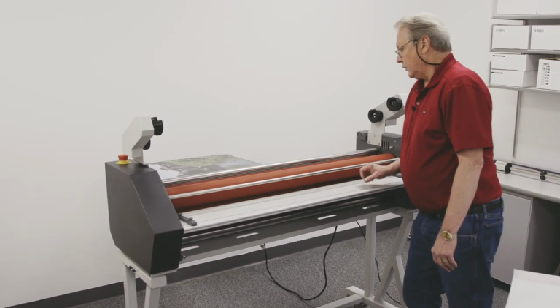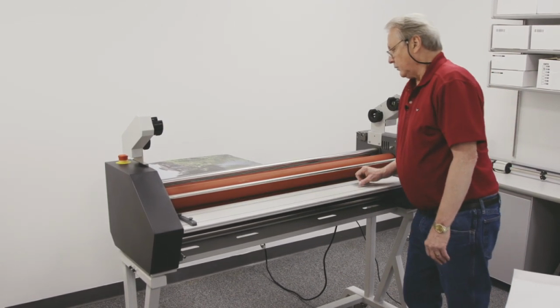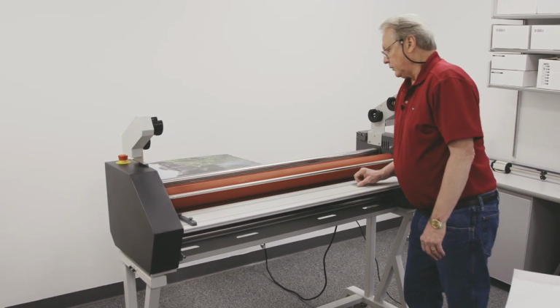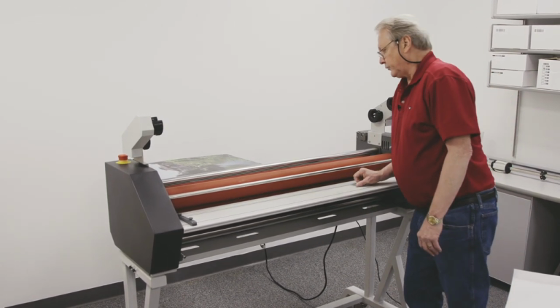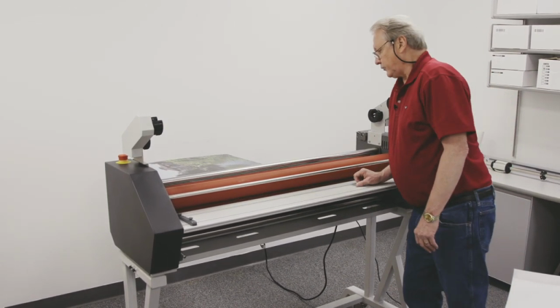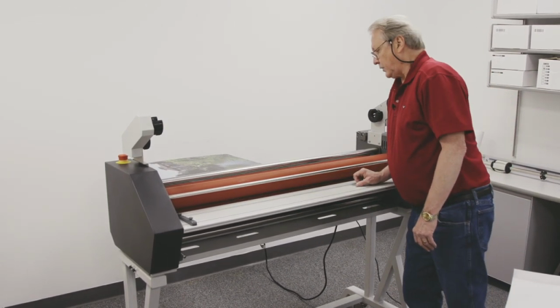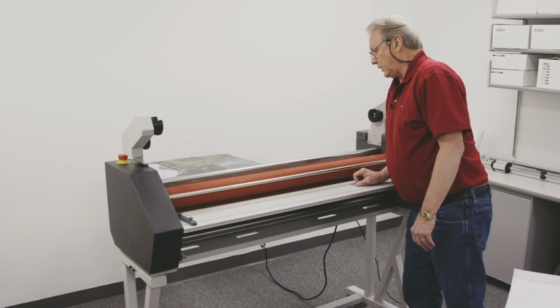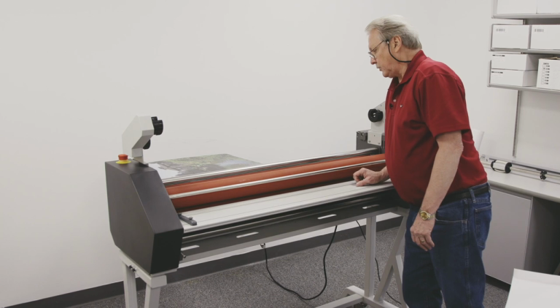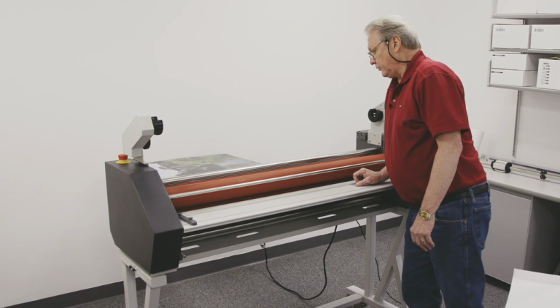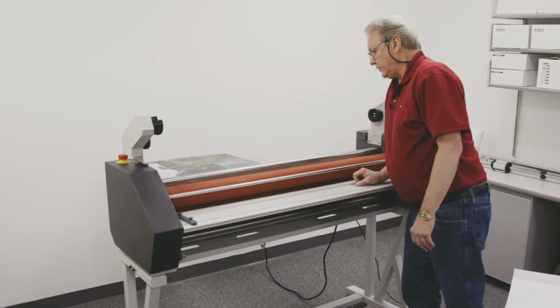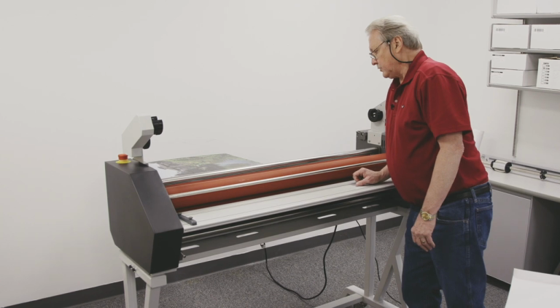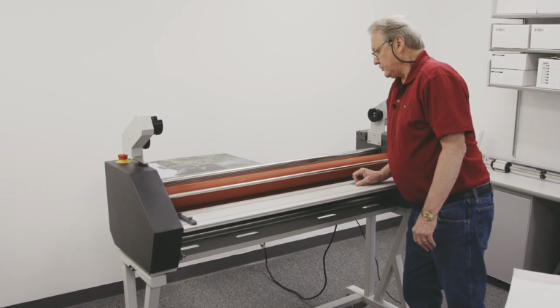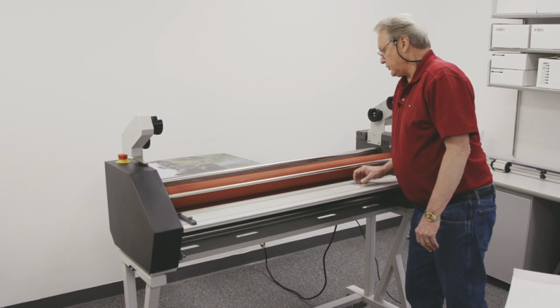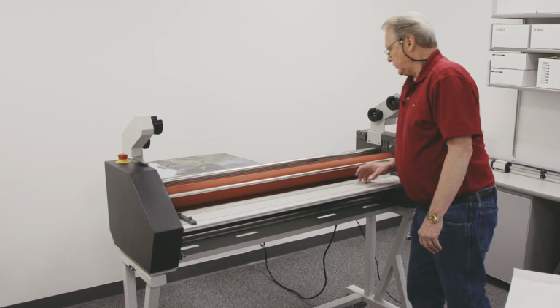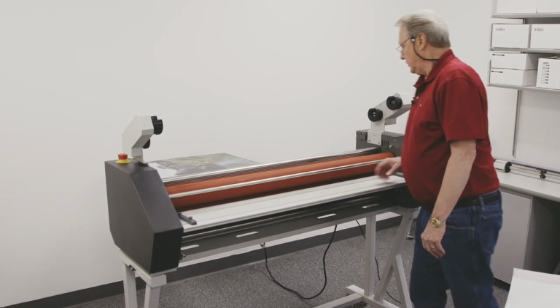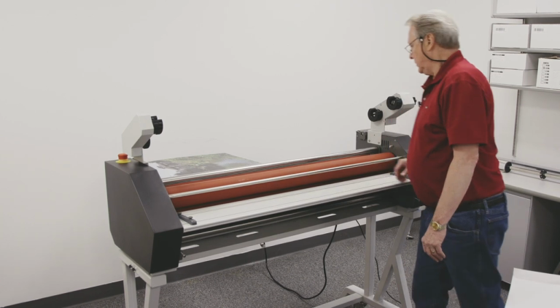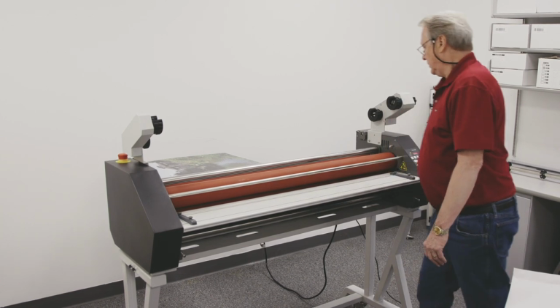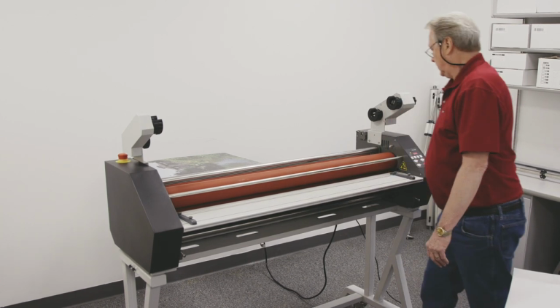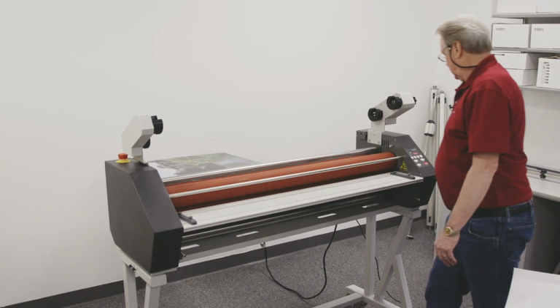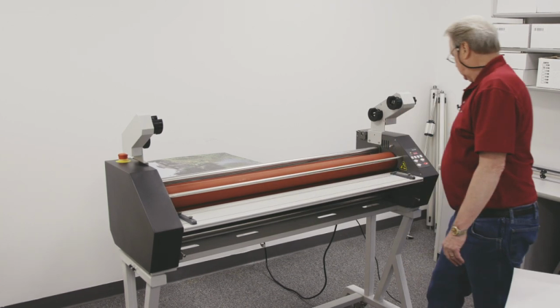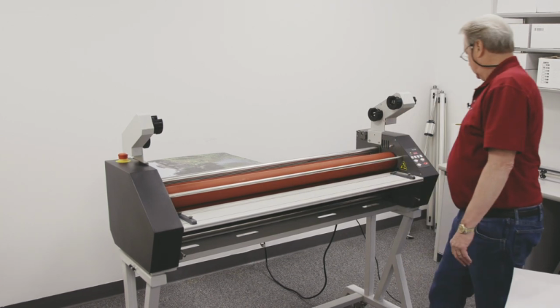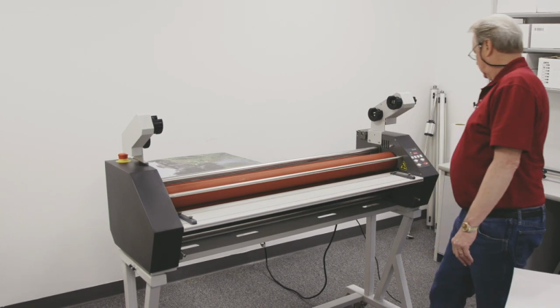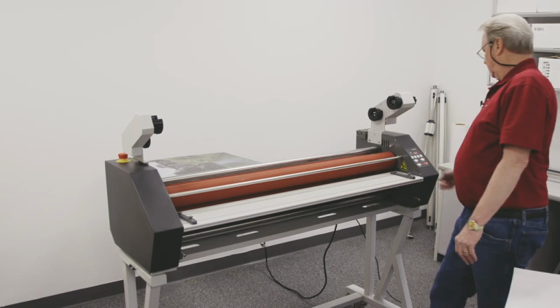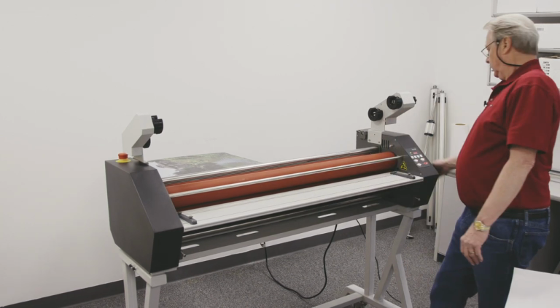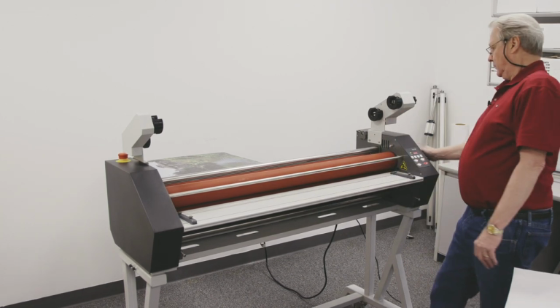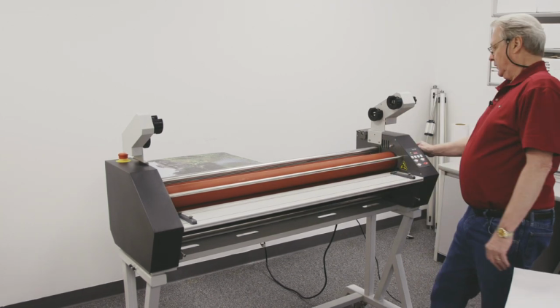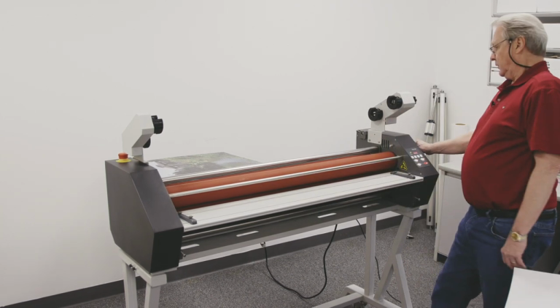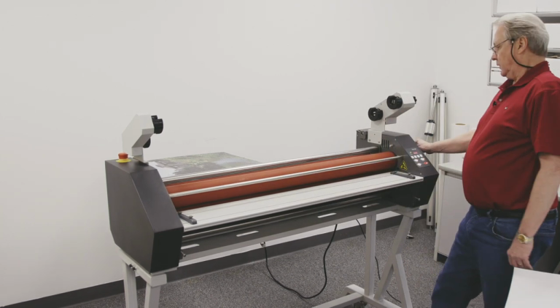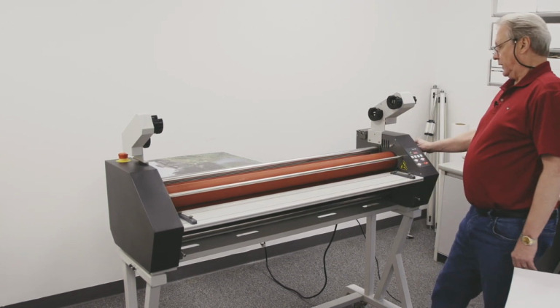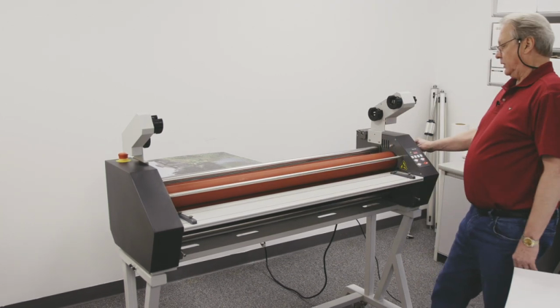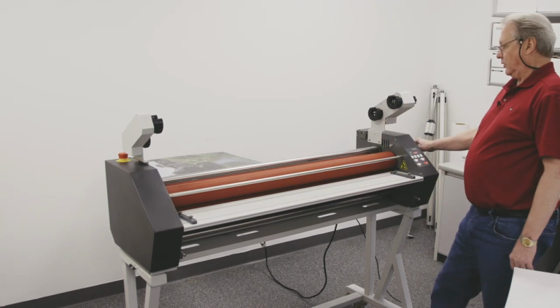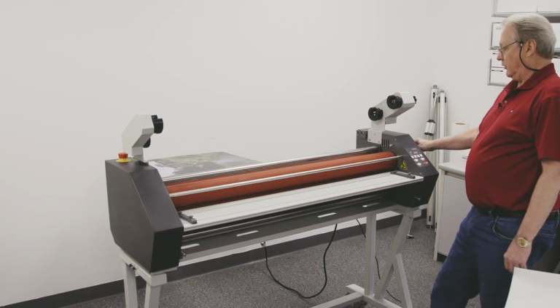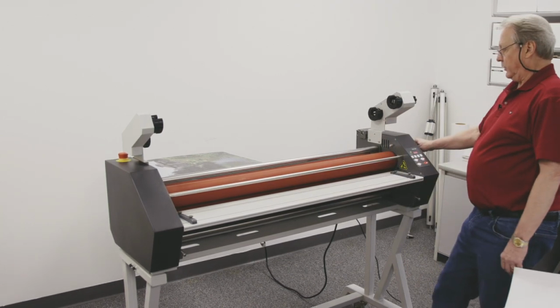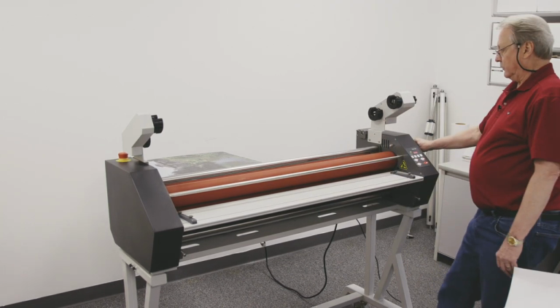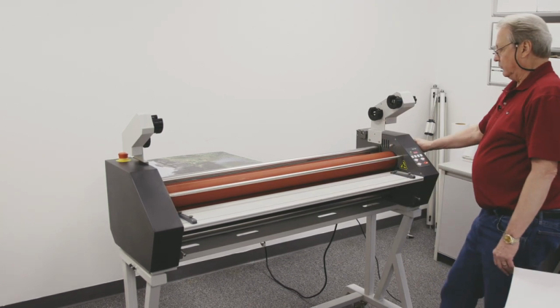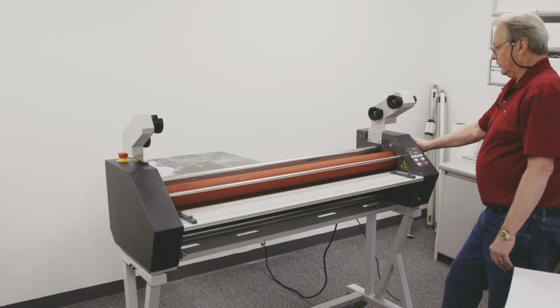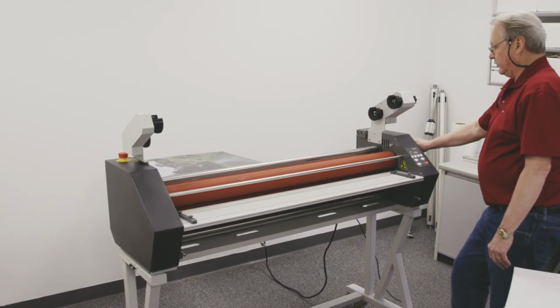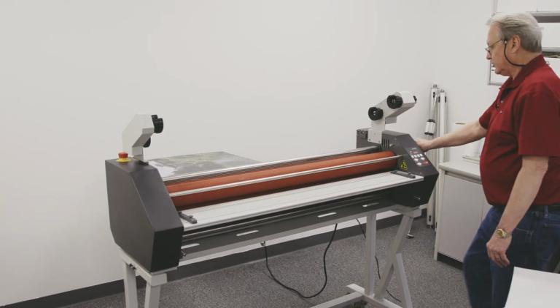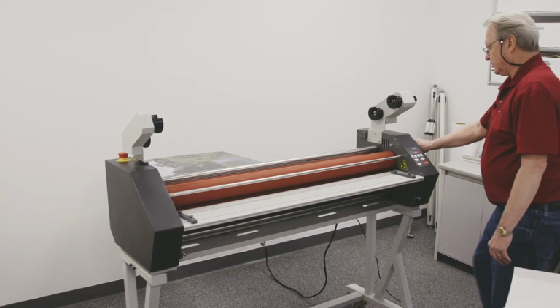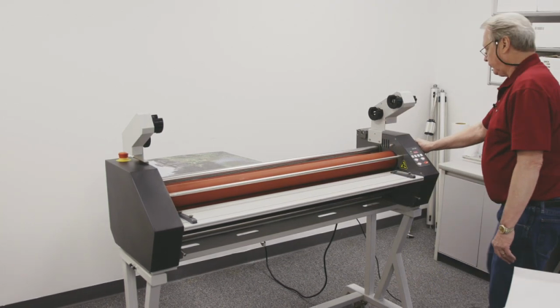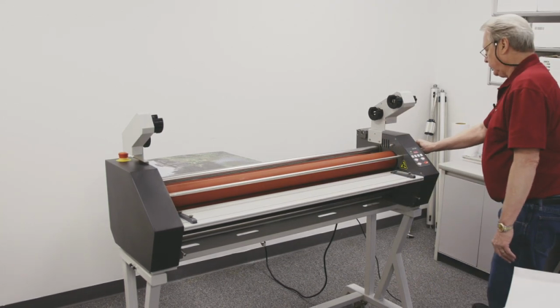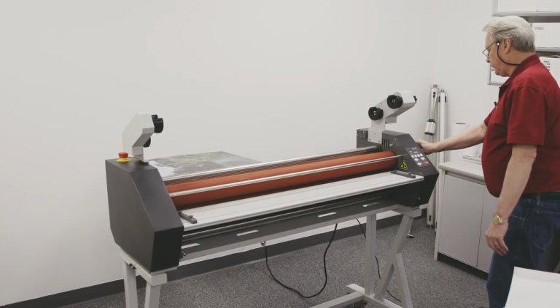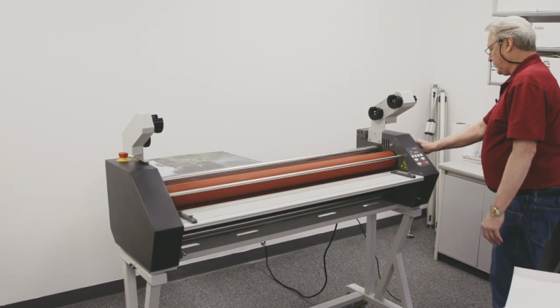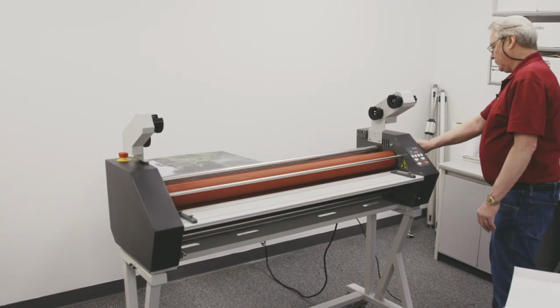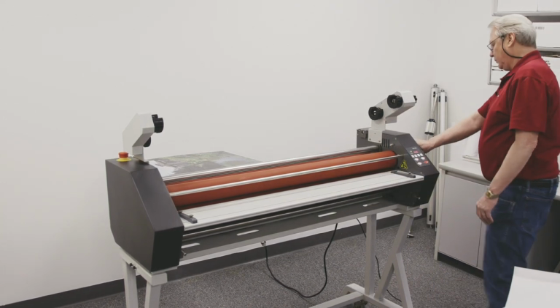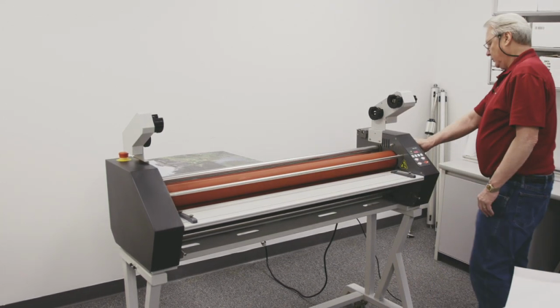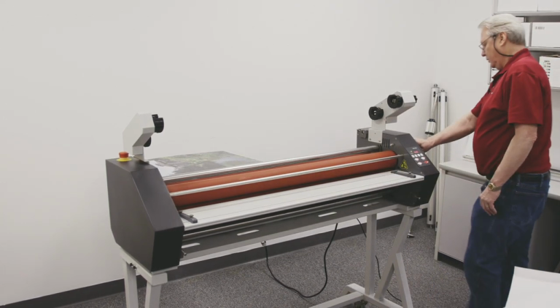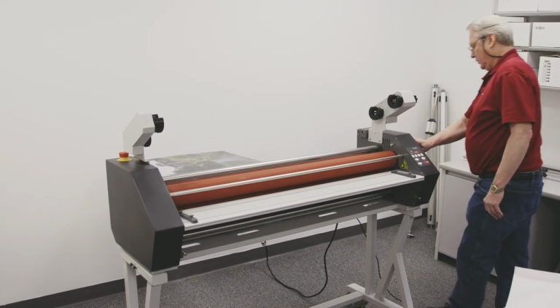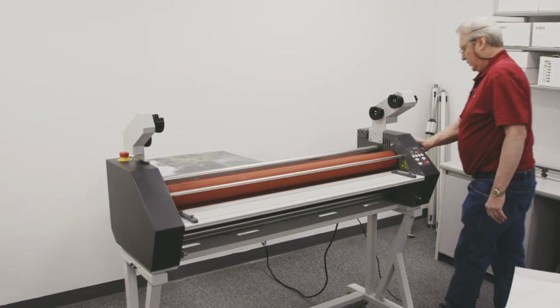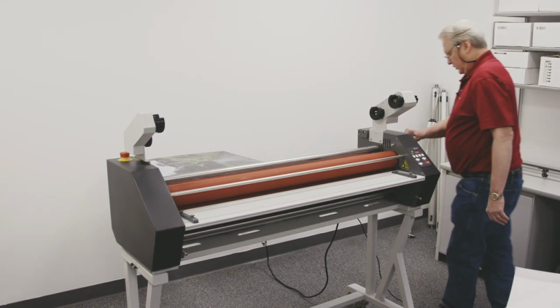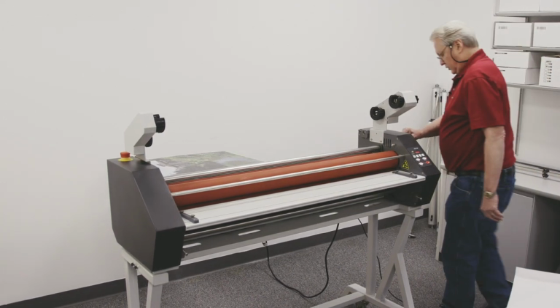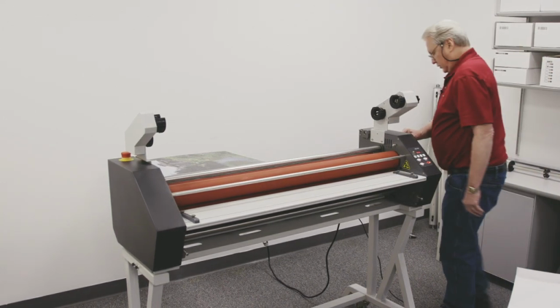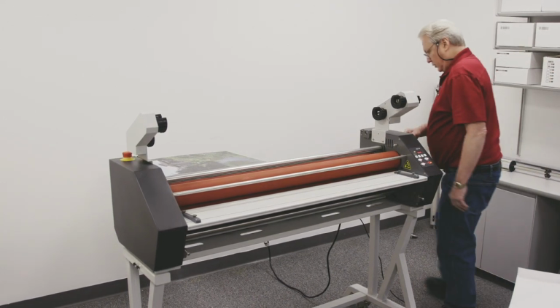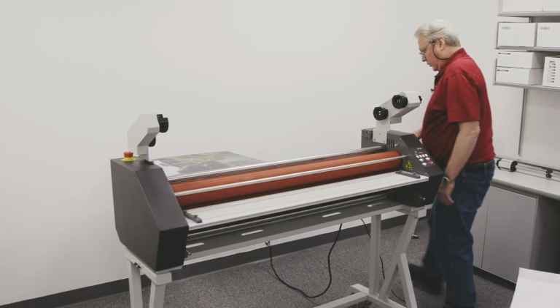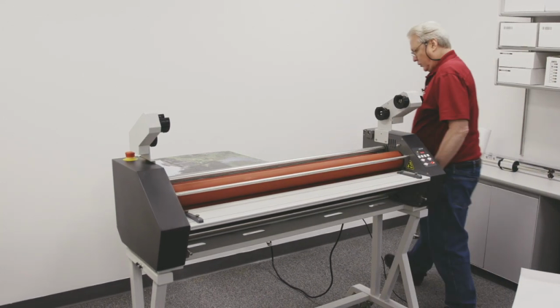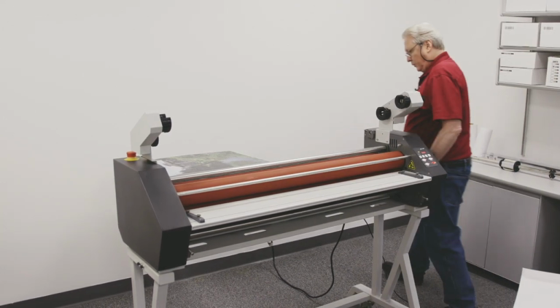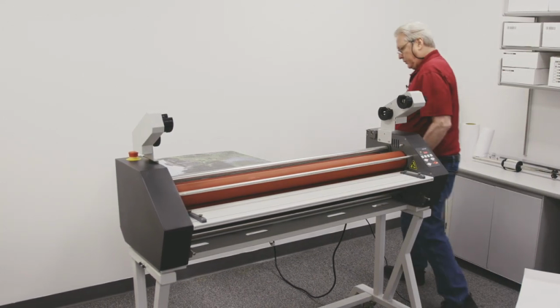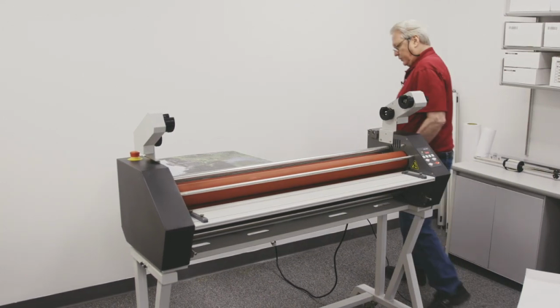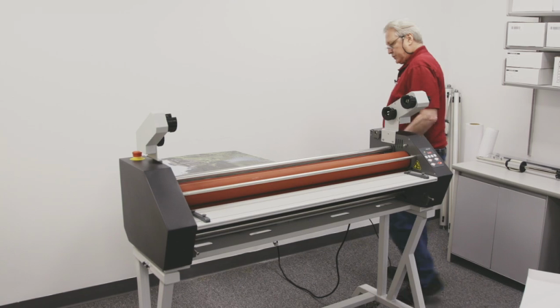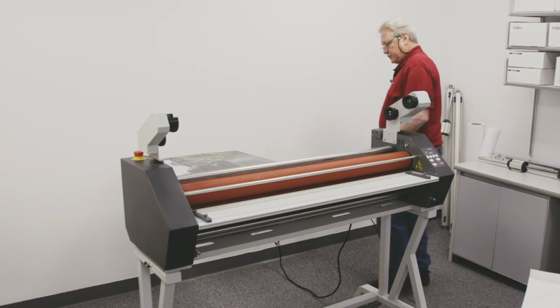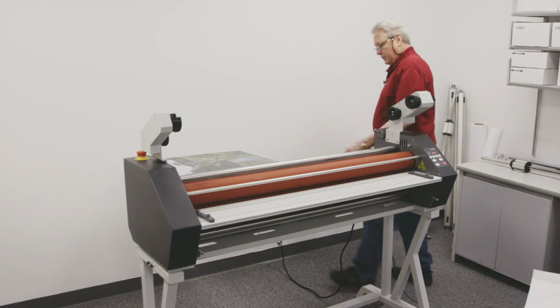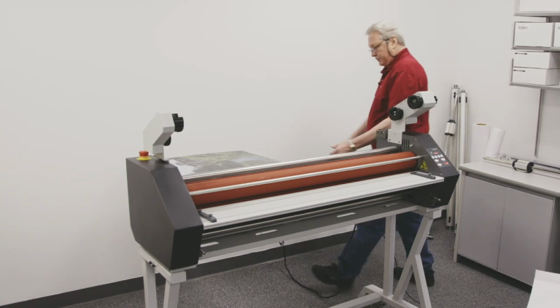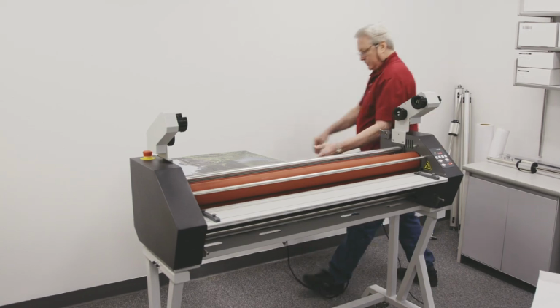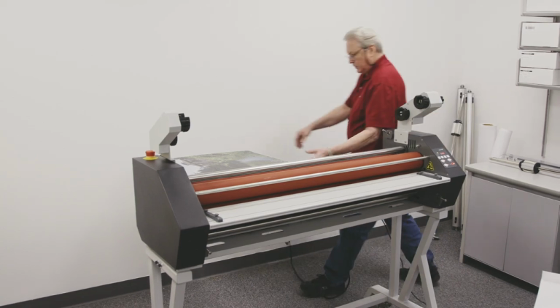Once that clears, I can go ahead and release the foot pedal and open this up.